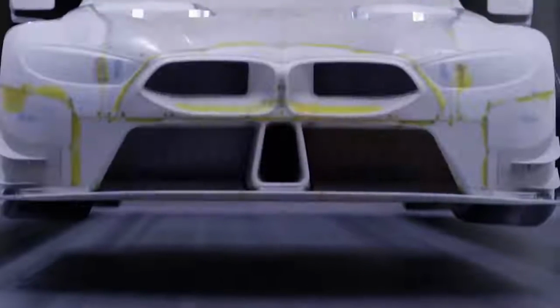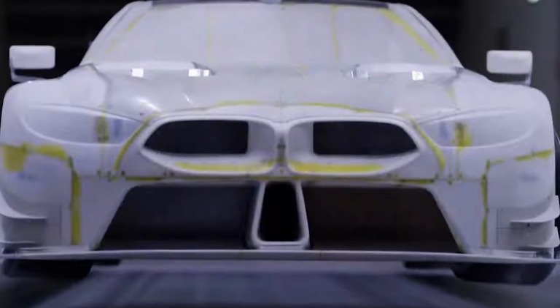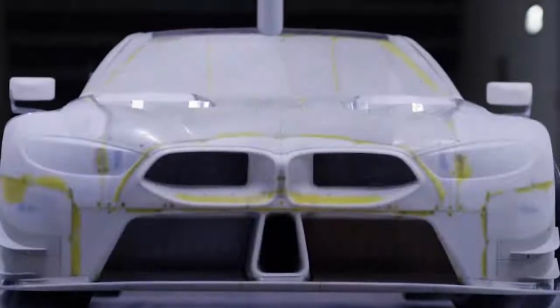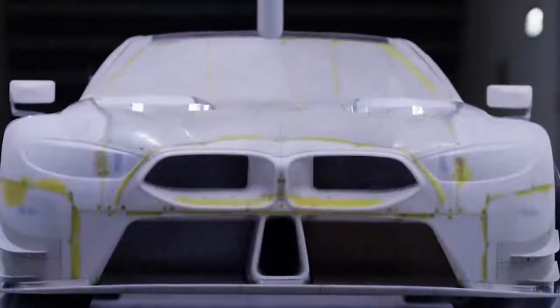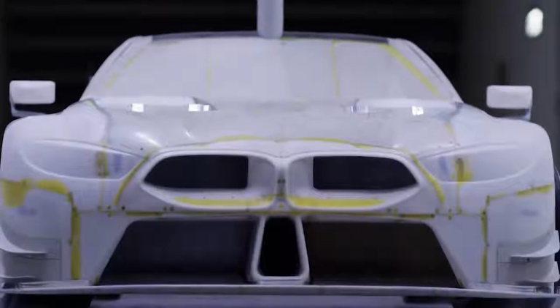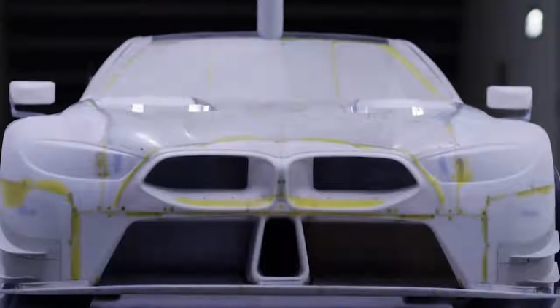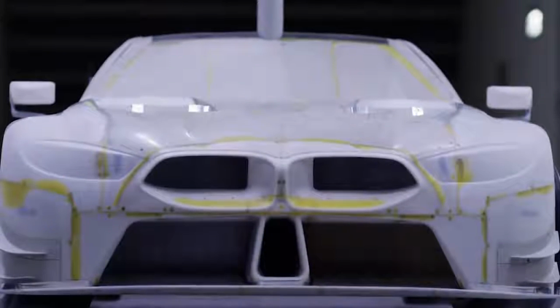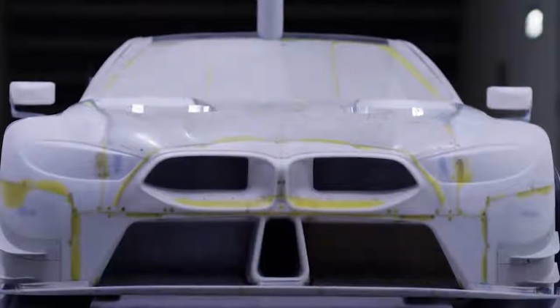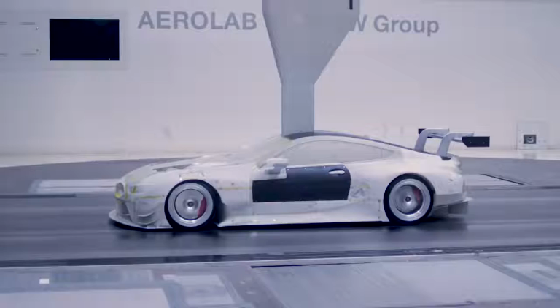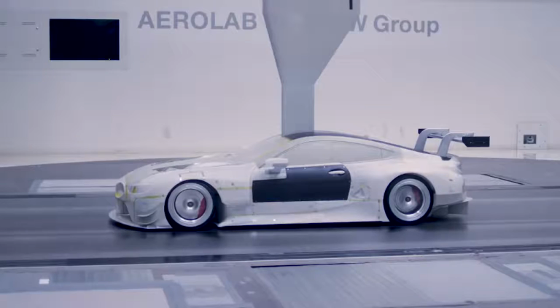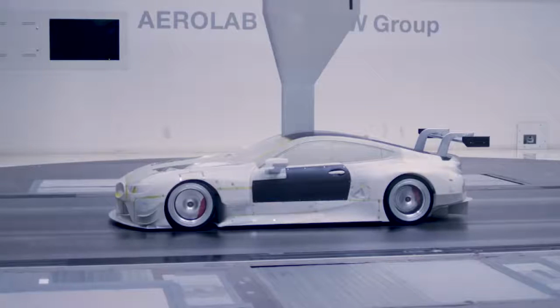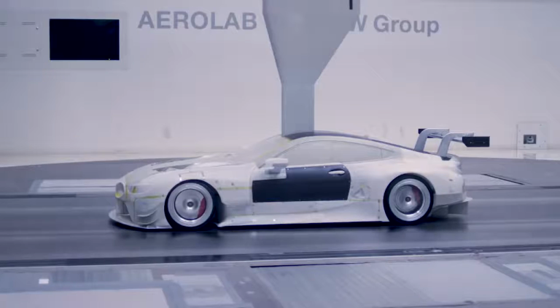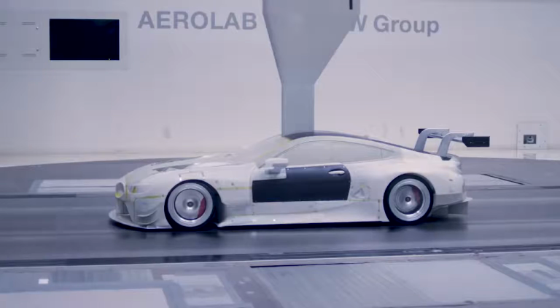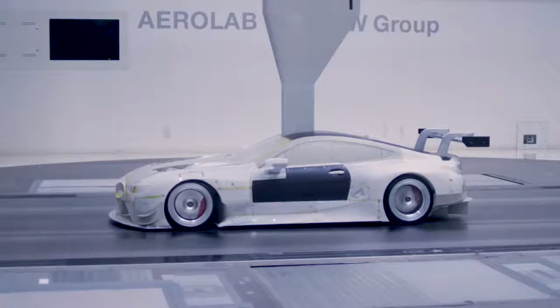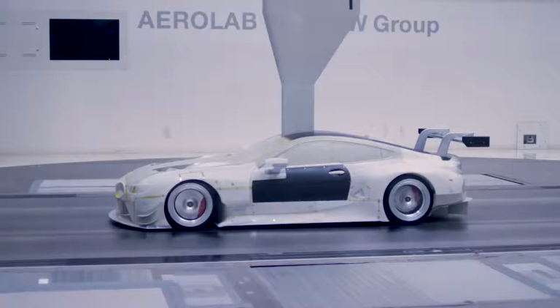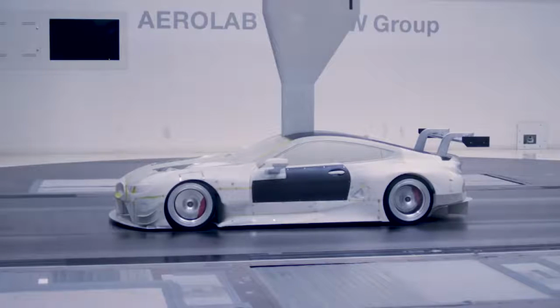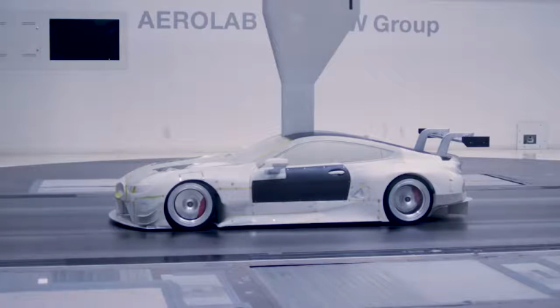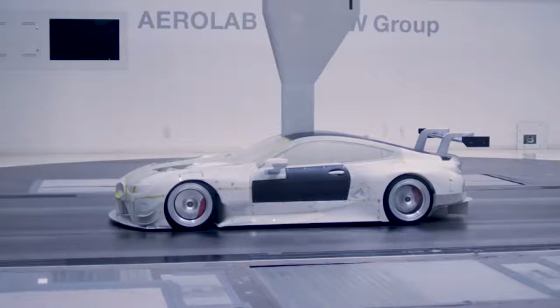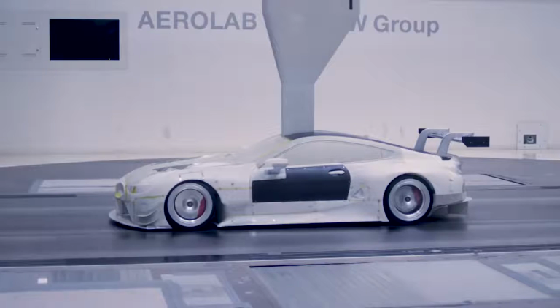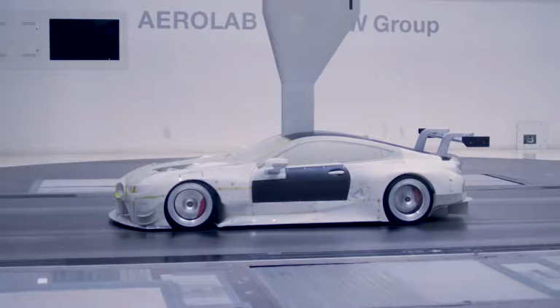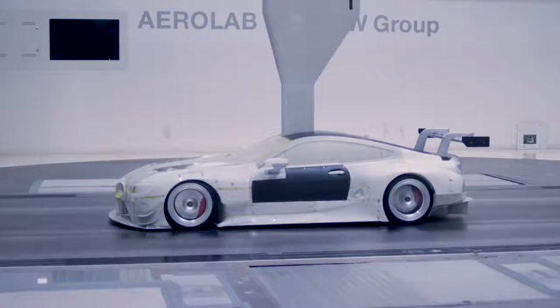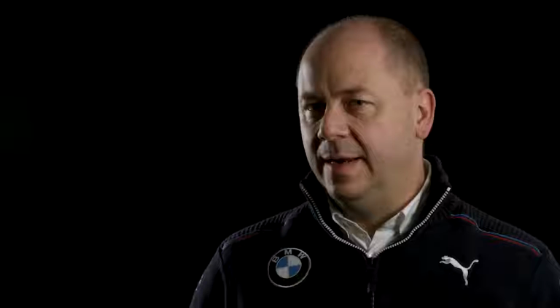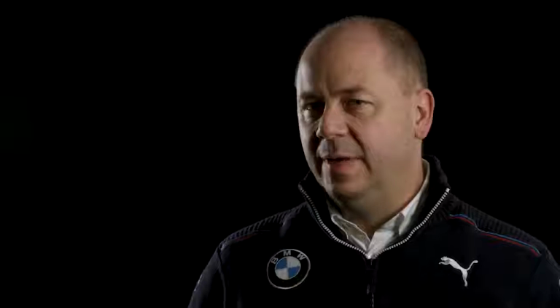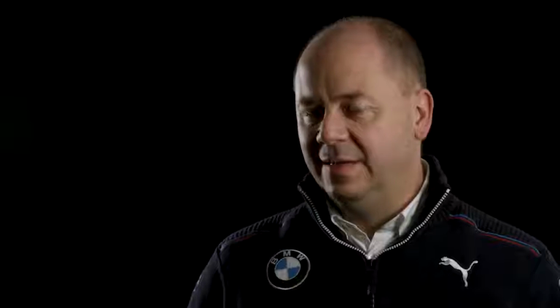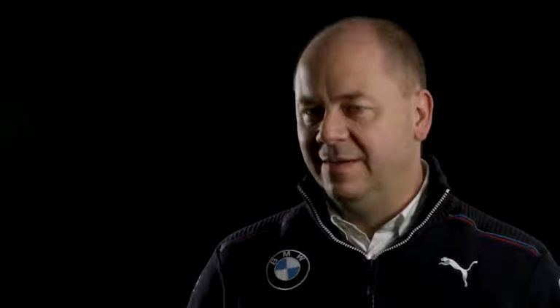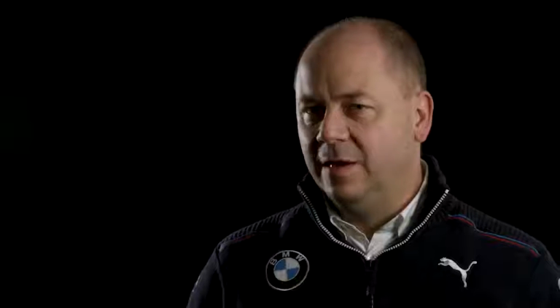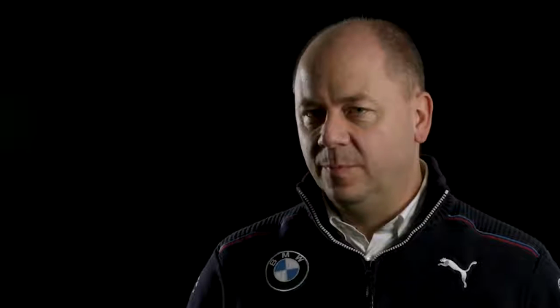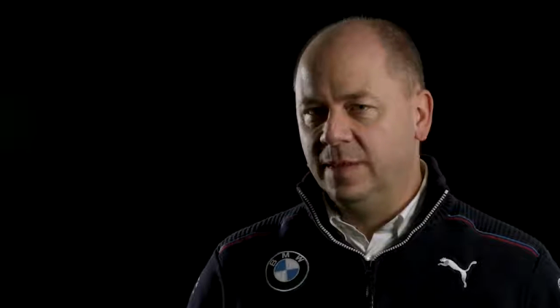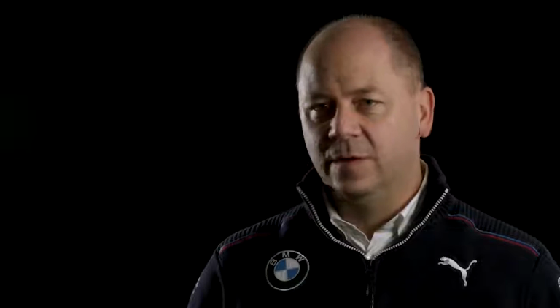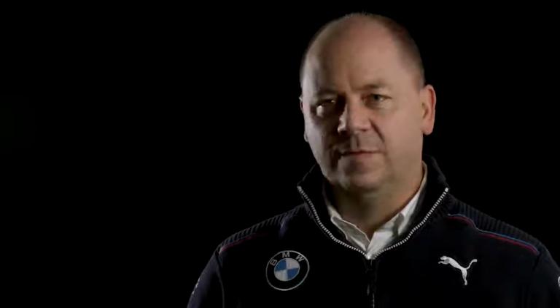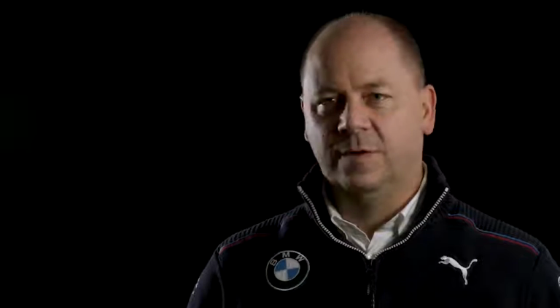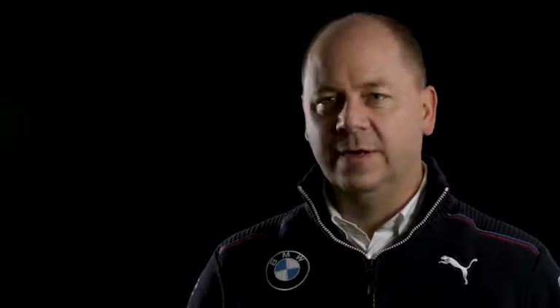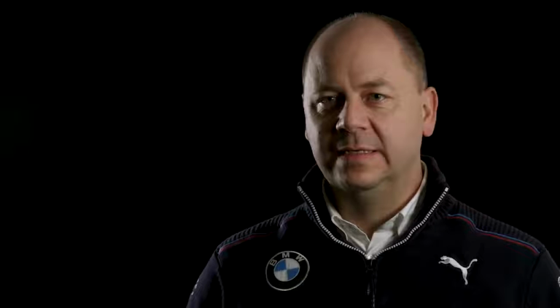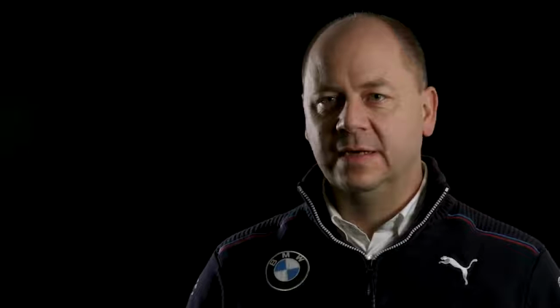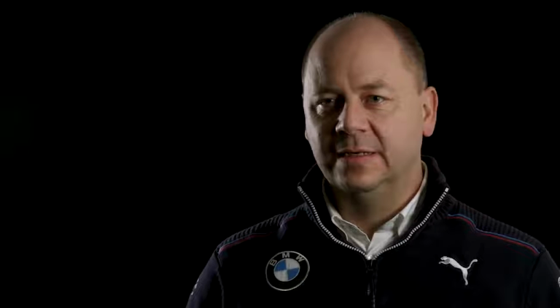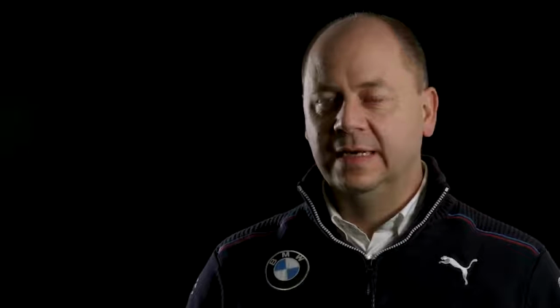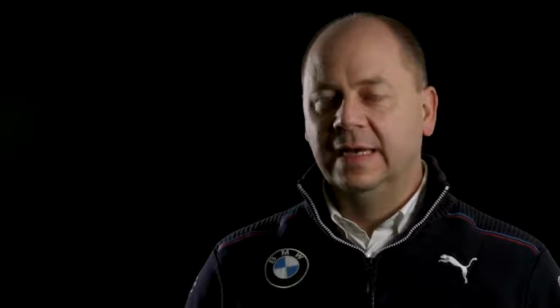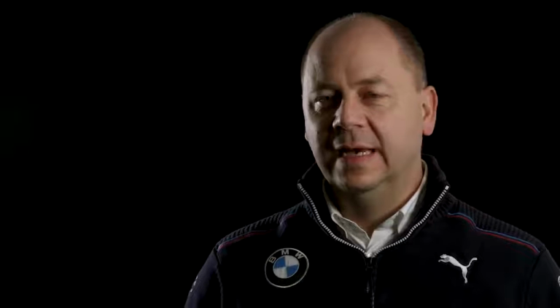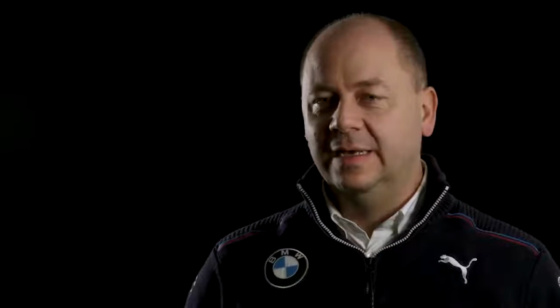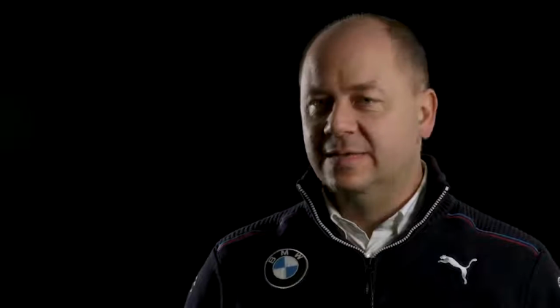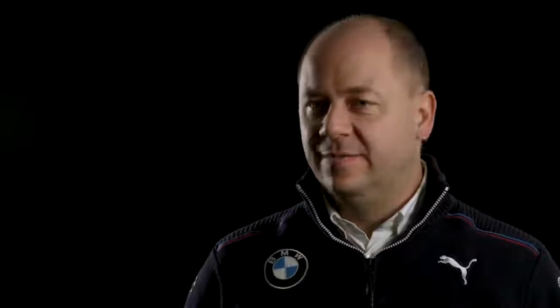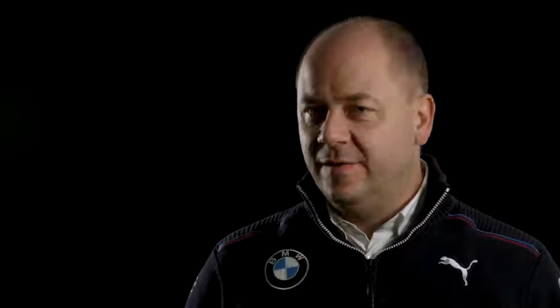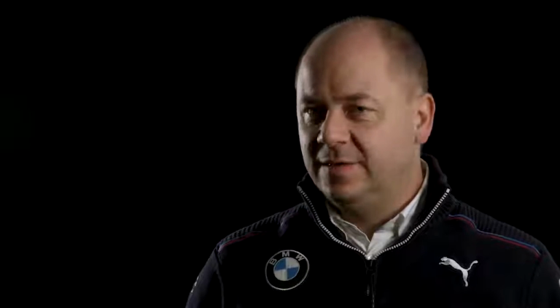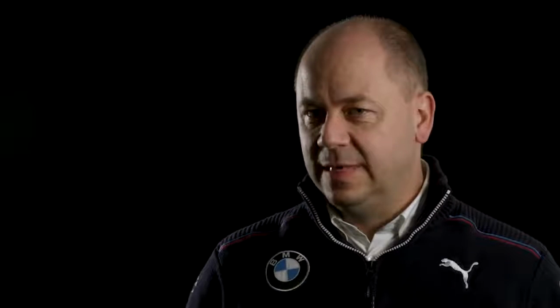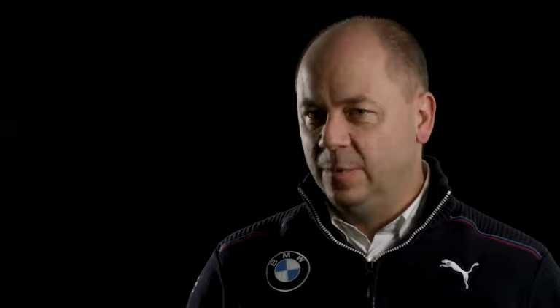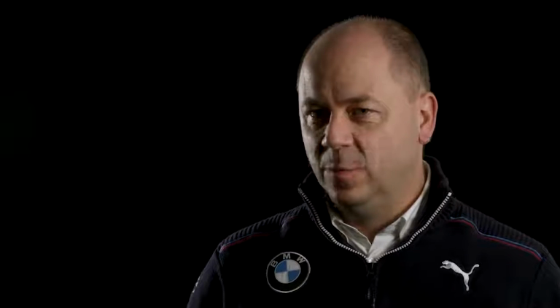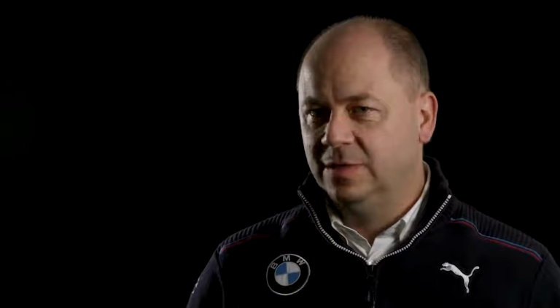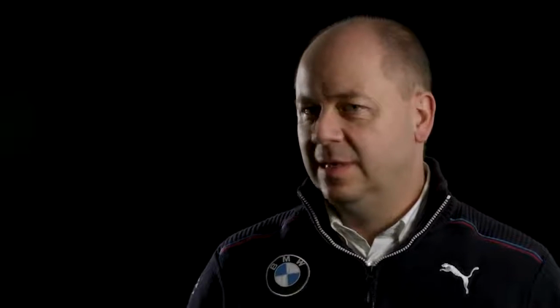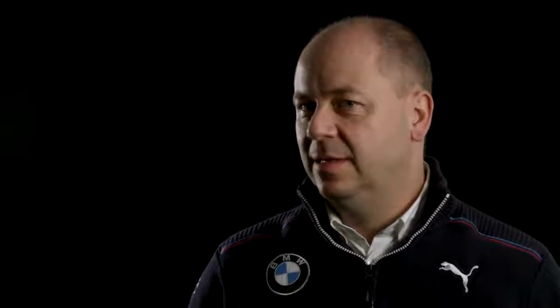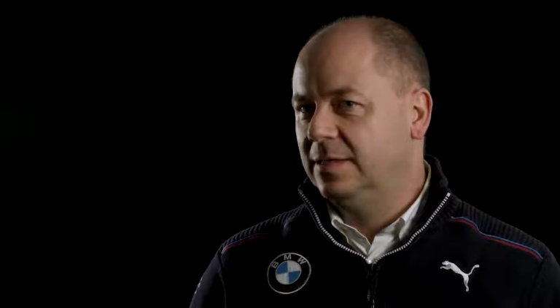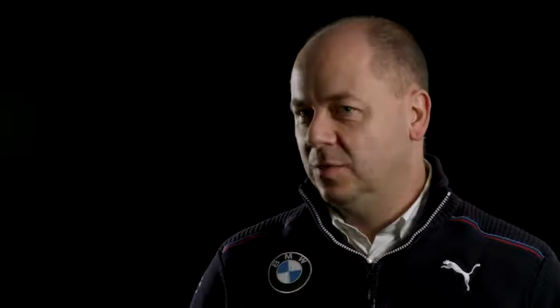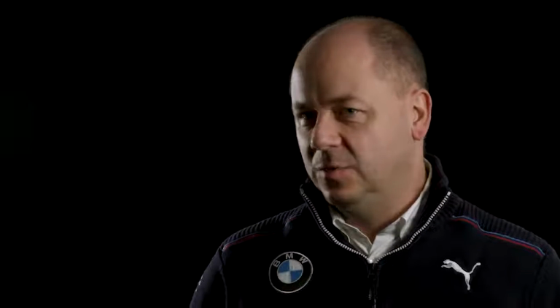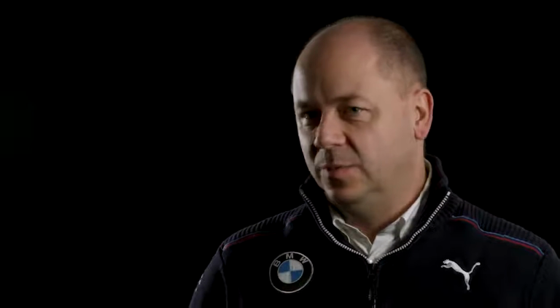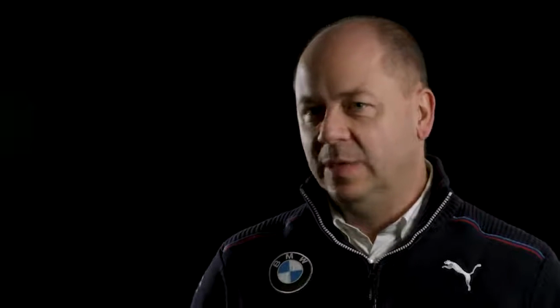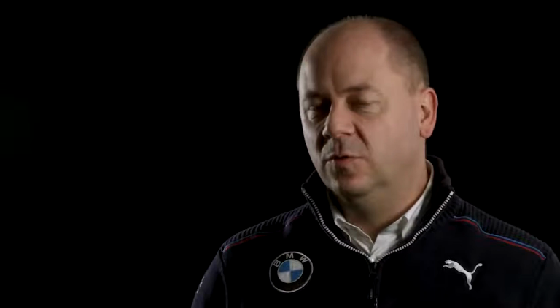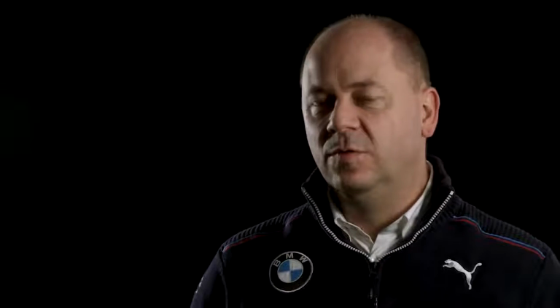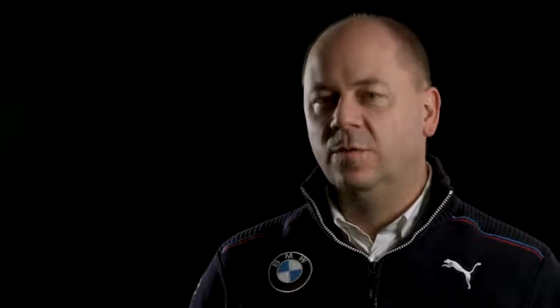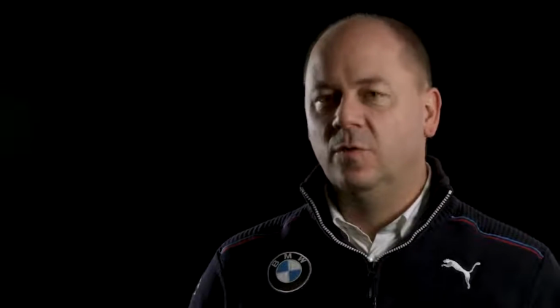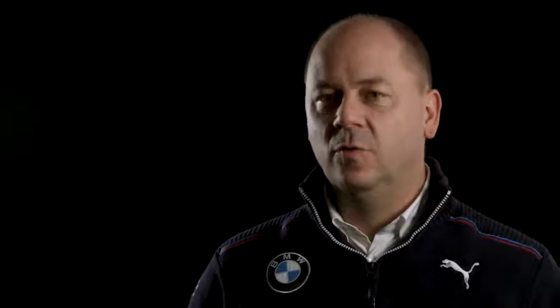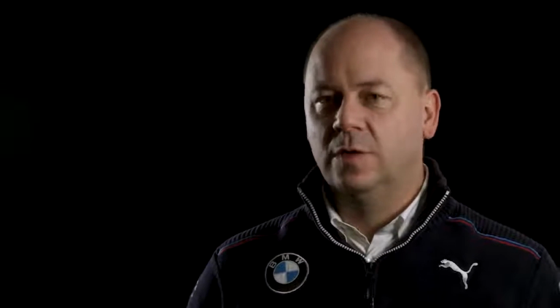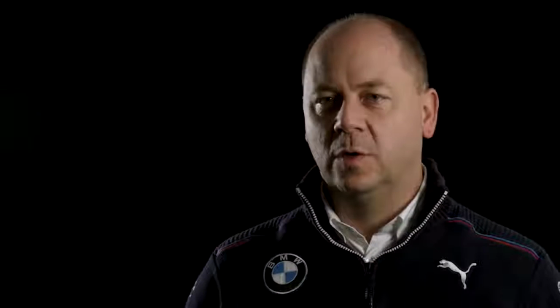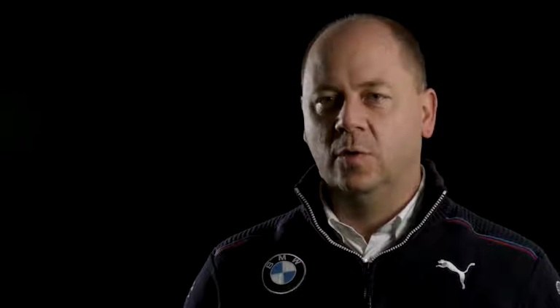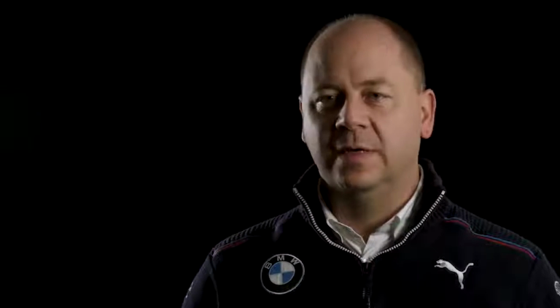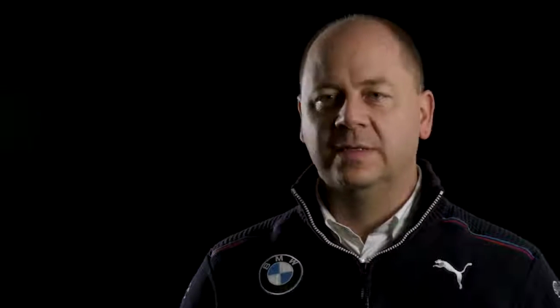We're using the BMW Aerolab for the aerodynamic development of the race cars — it's the very same wind tunnel that's also being used by our road car colleagues.